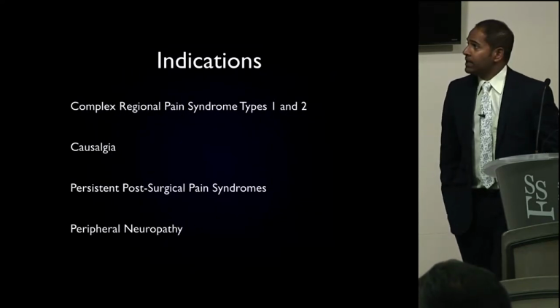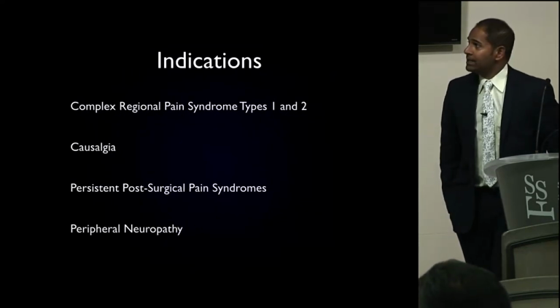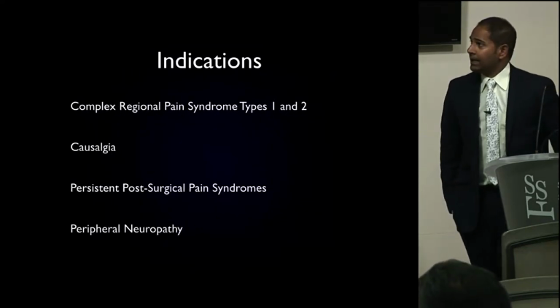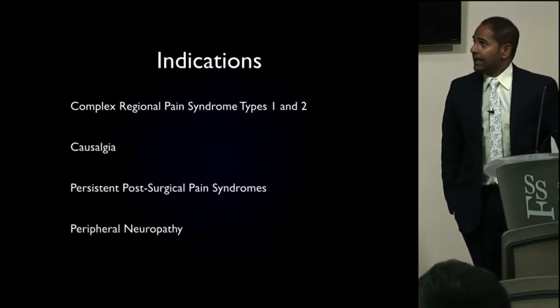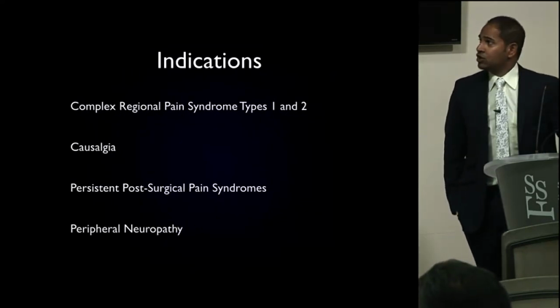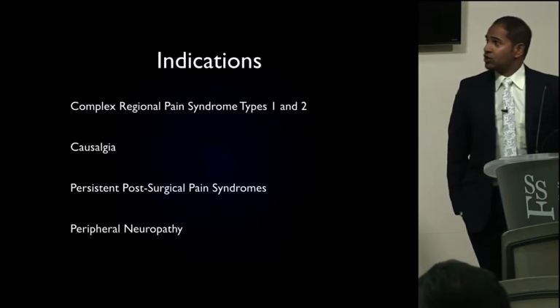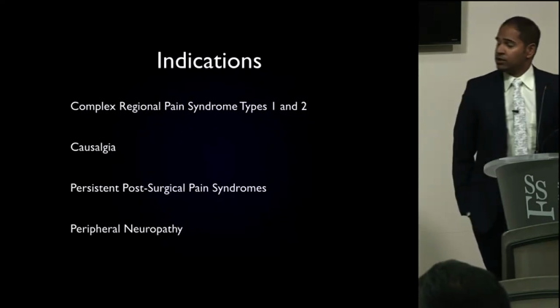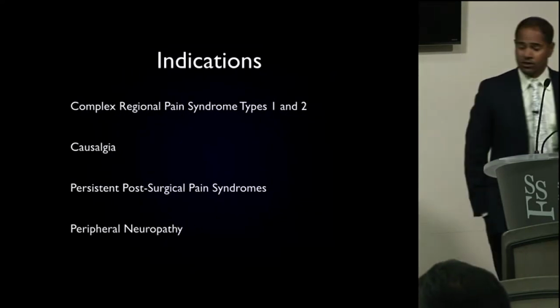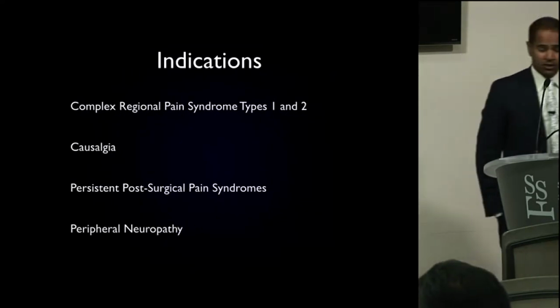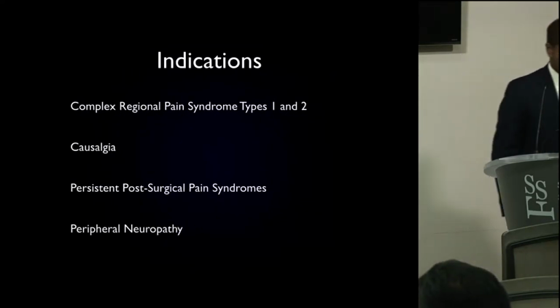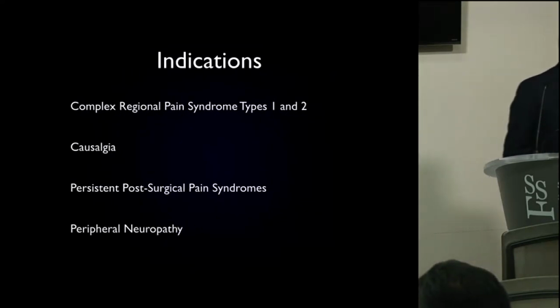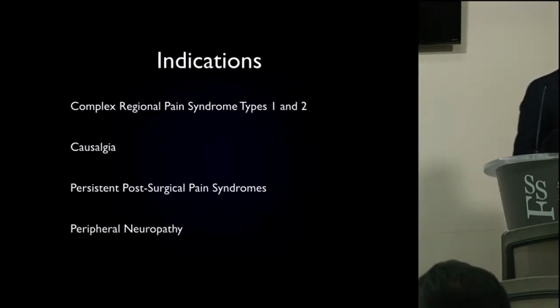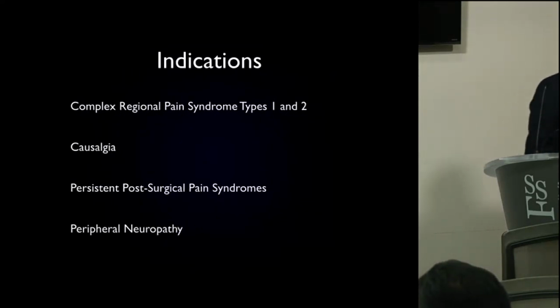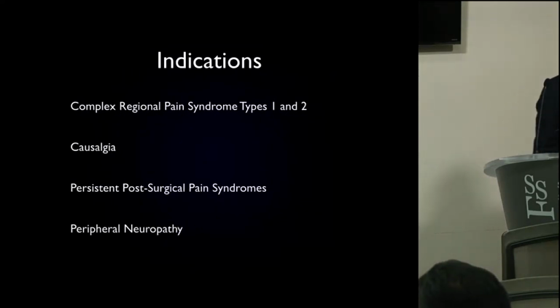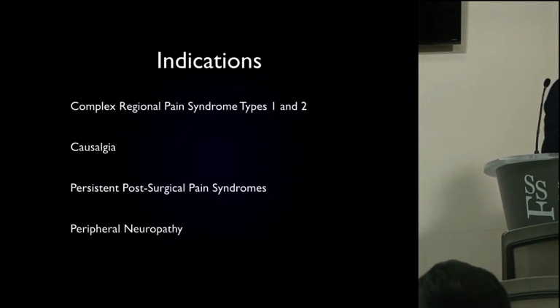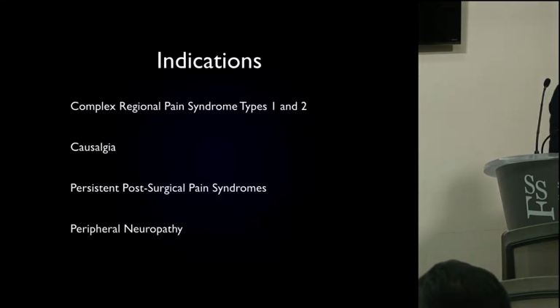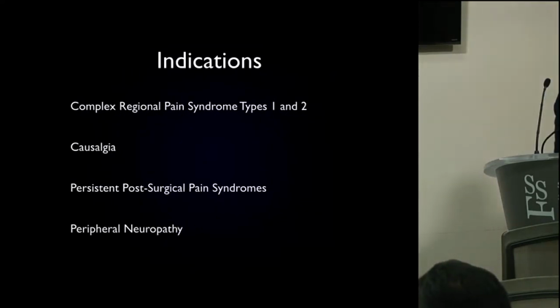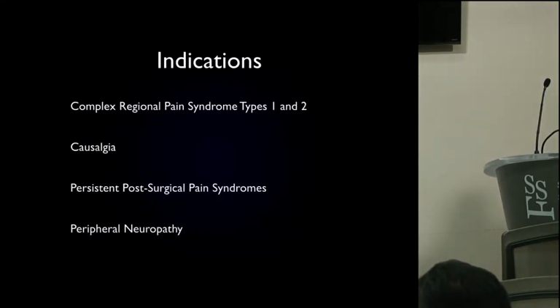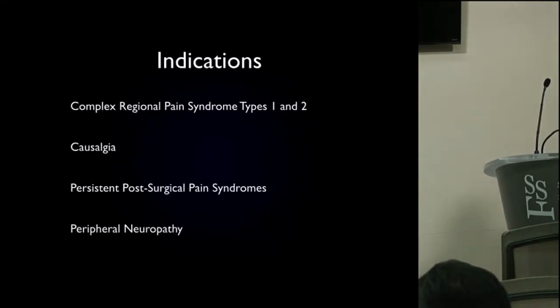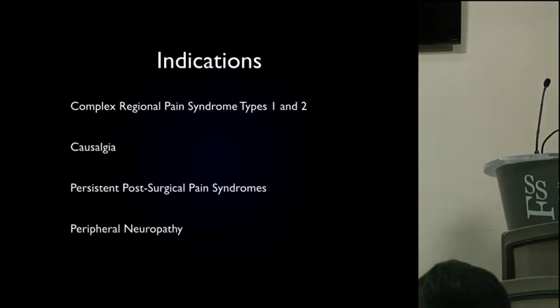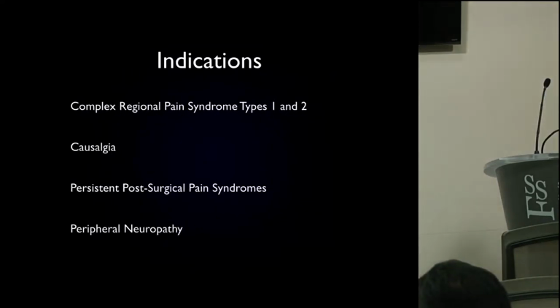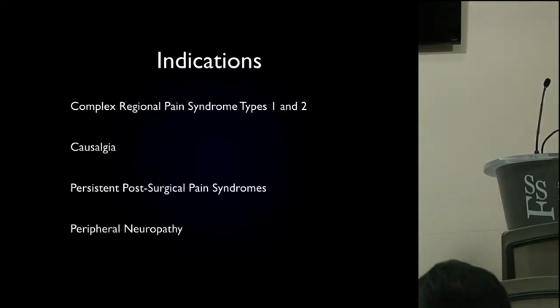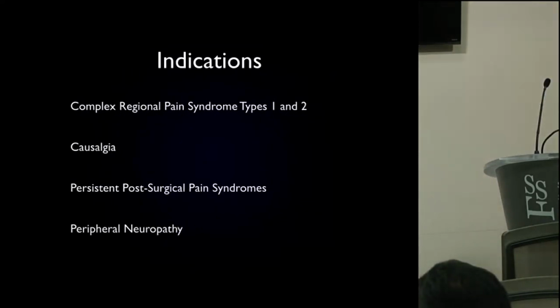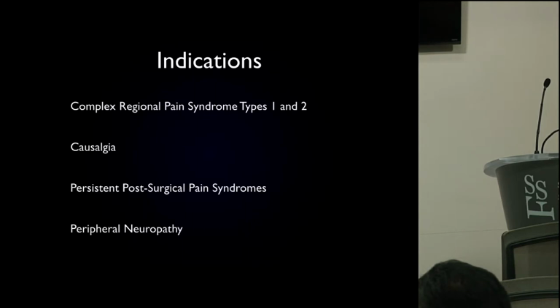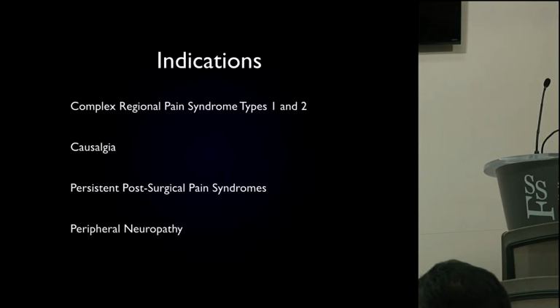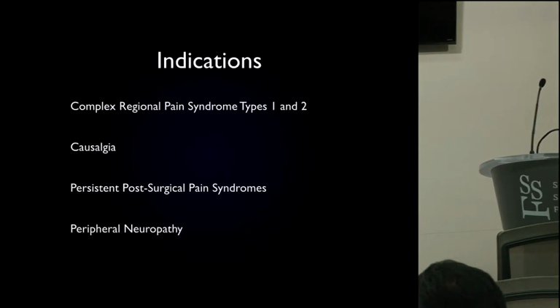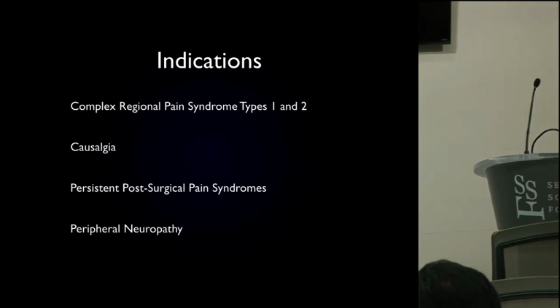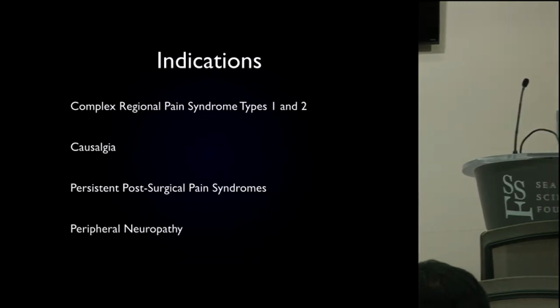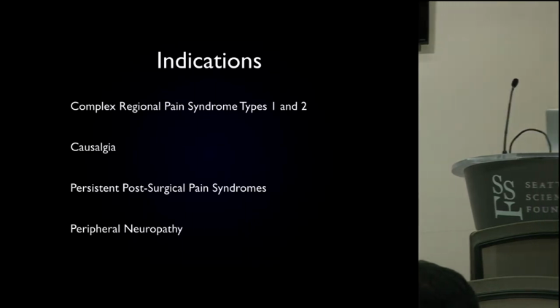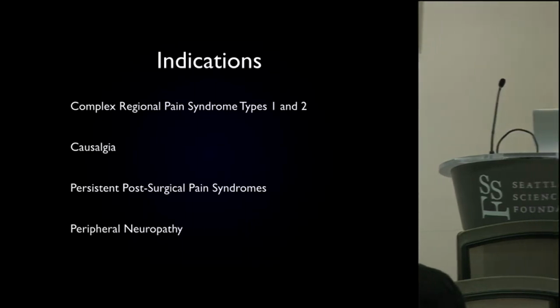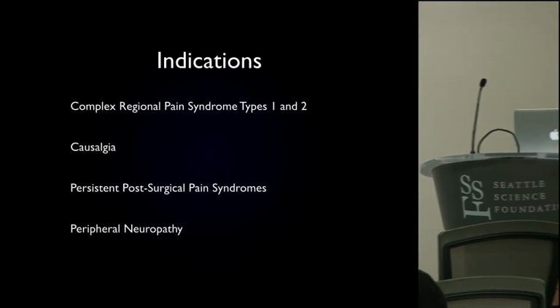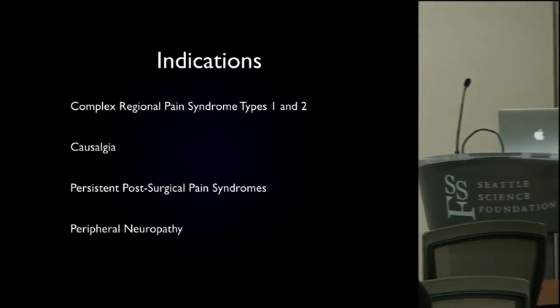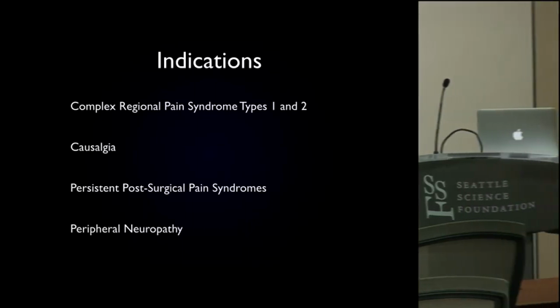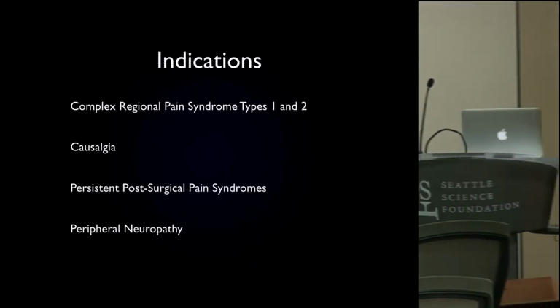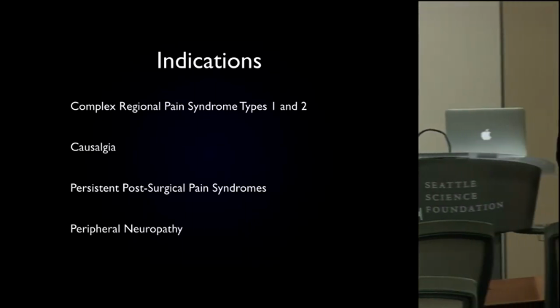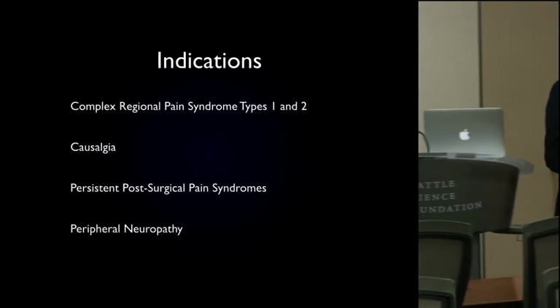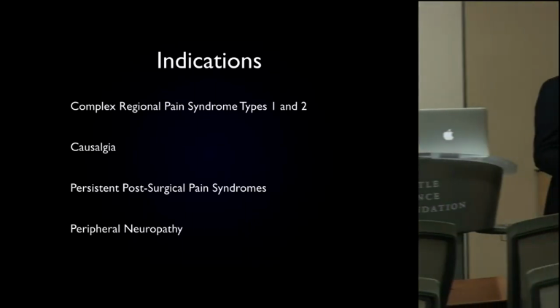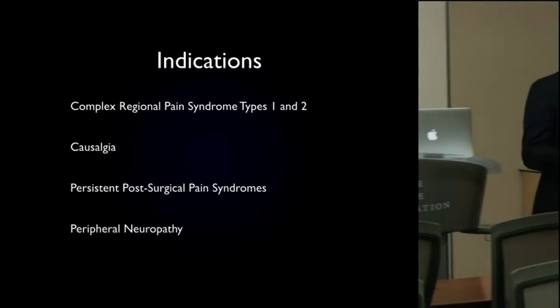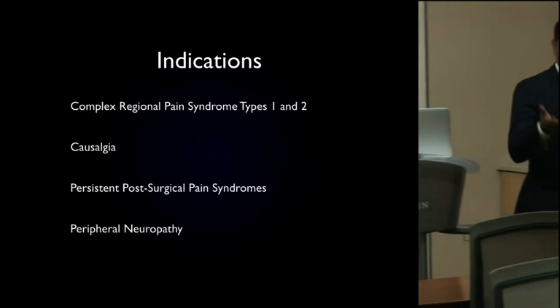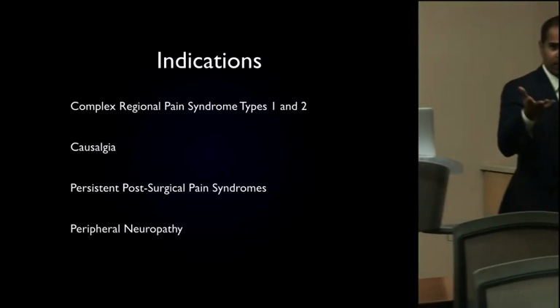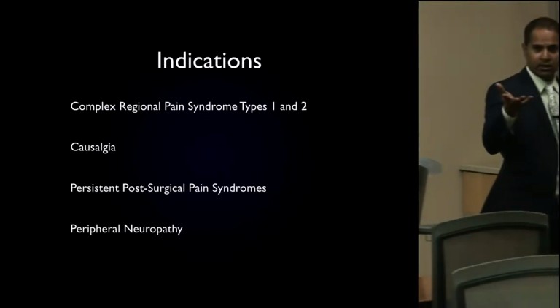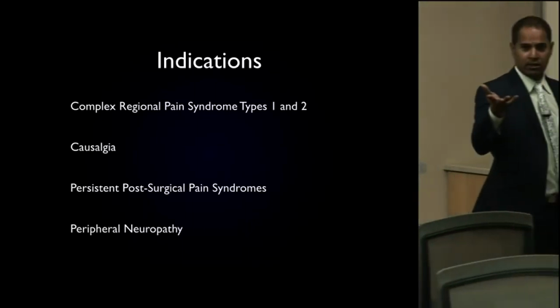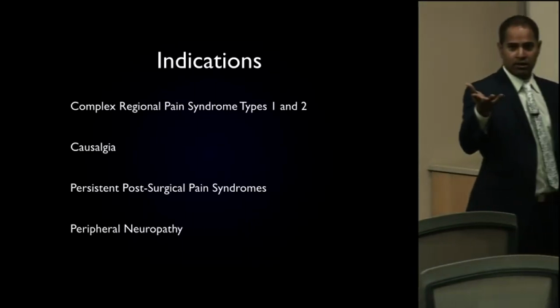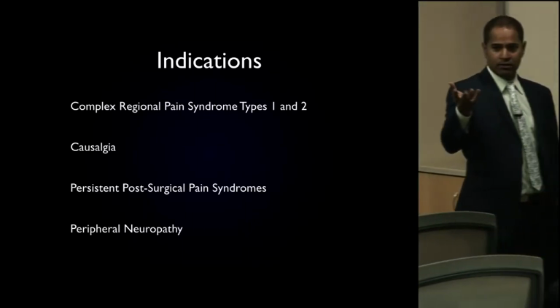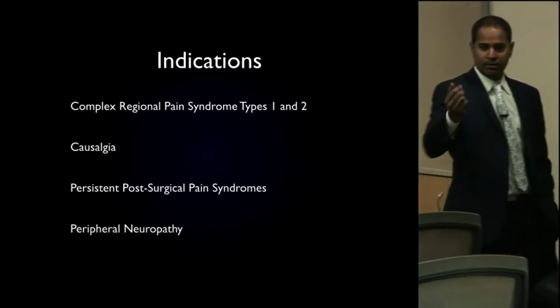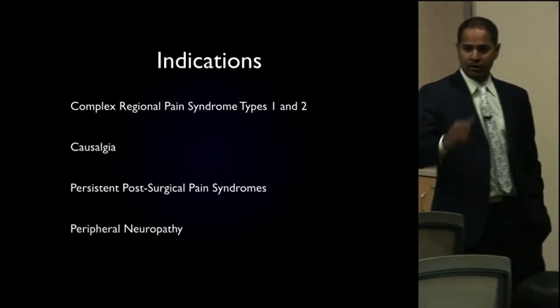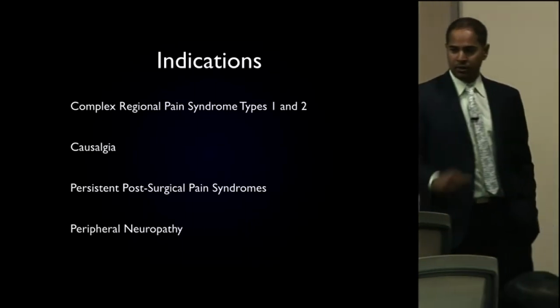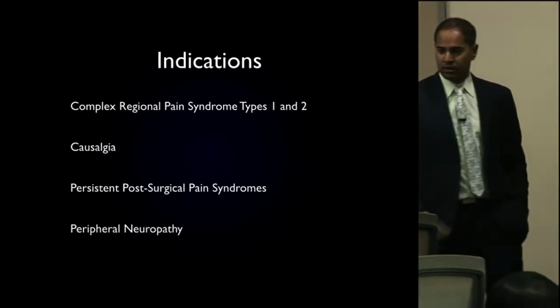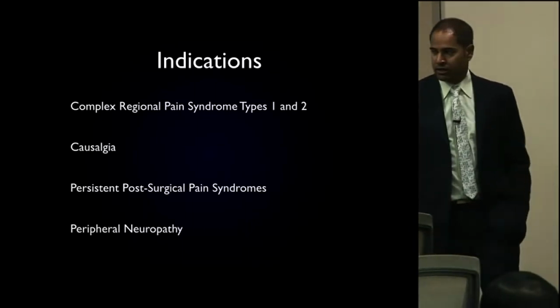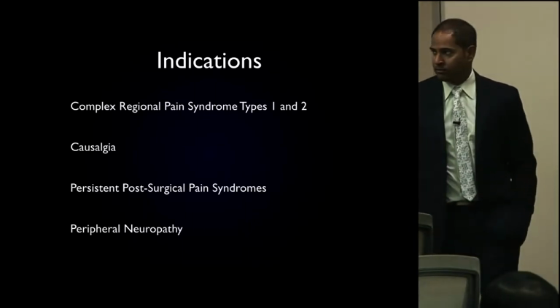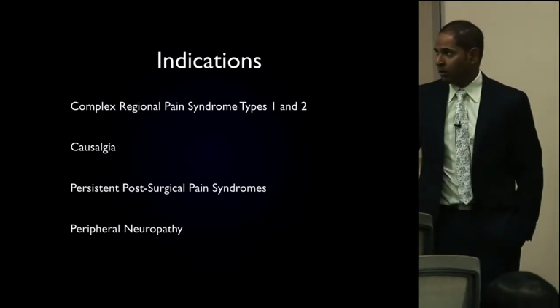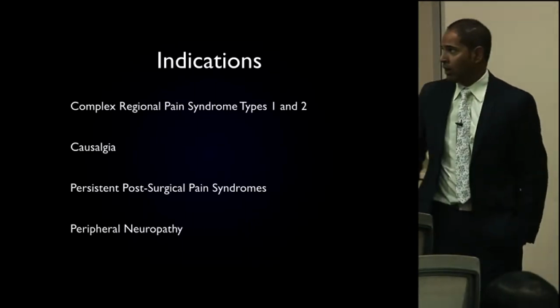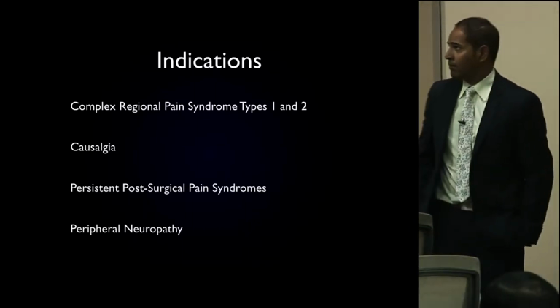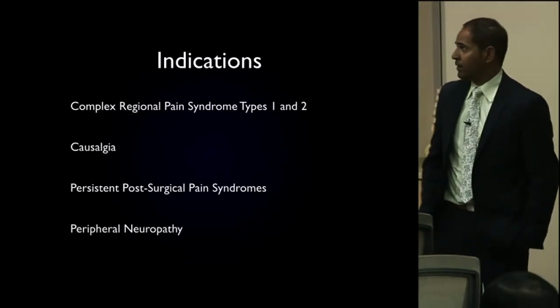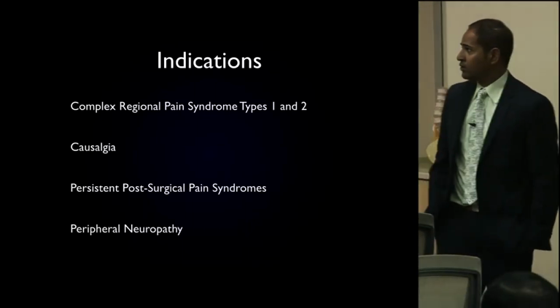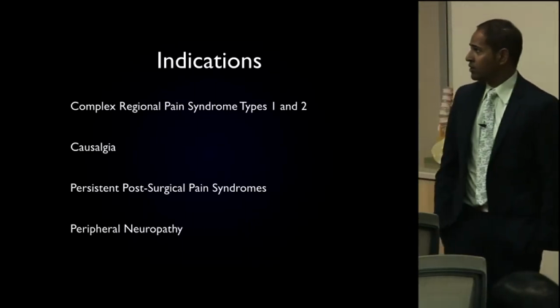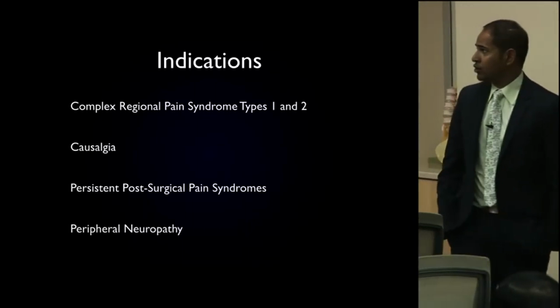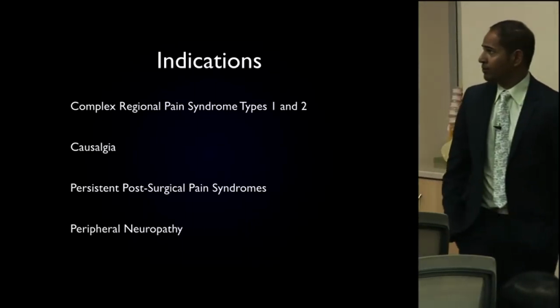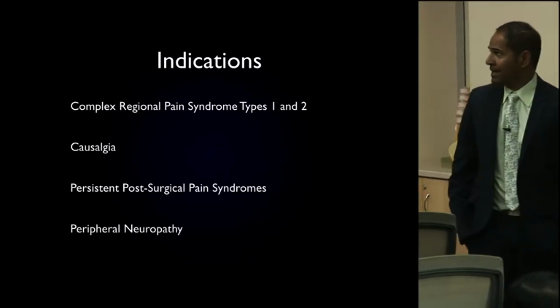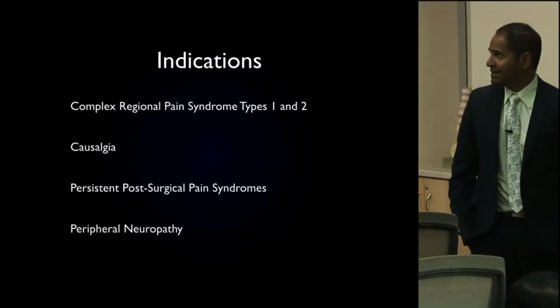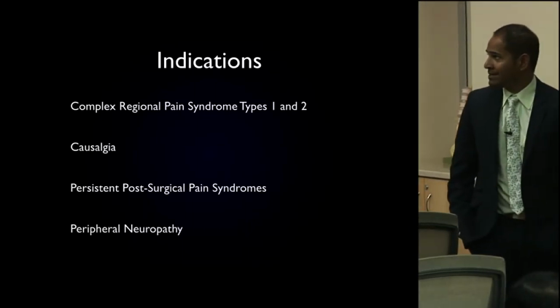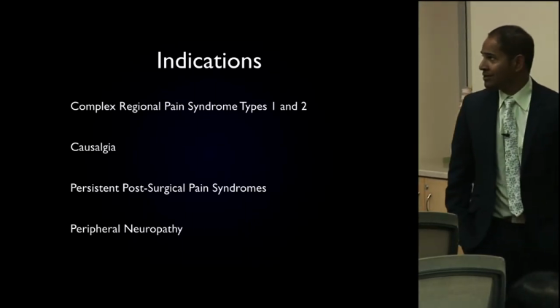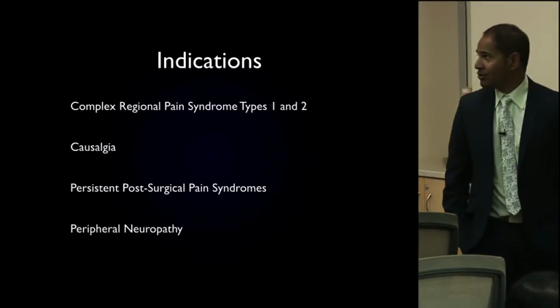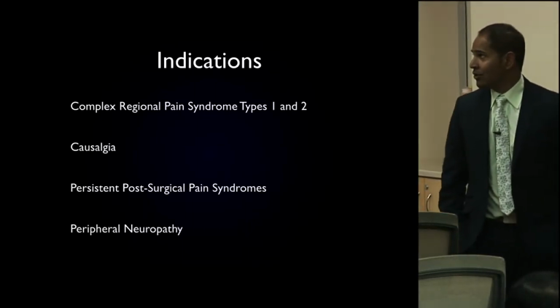The indications for dorsal root ganglion stimulation — there is some overlap, as we already talked about. We talked about complex regional pain syndrome.